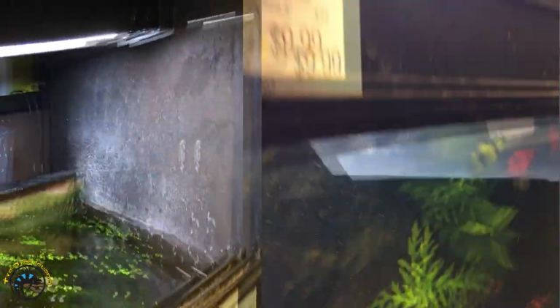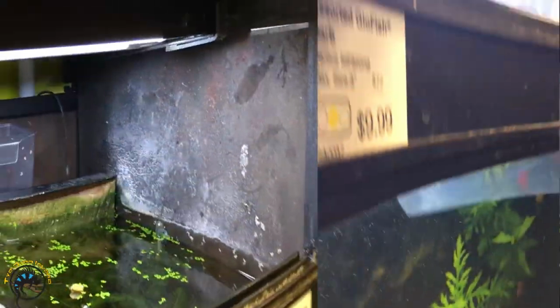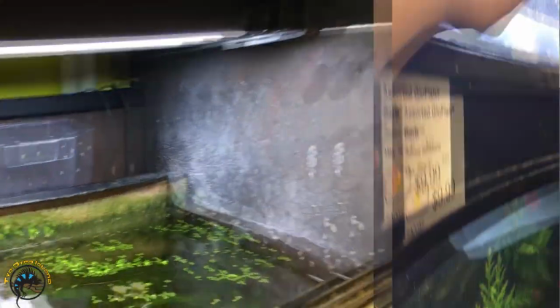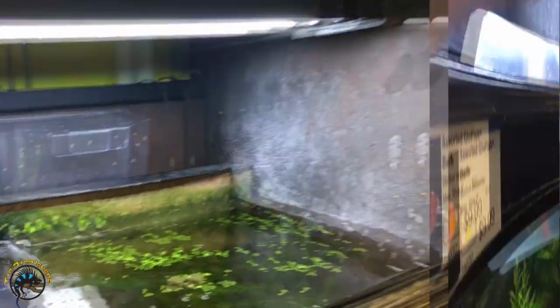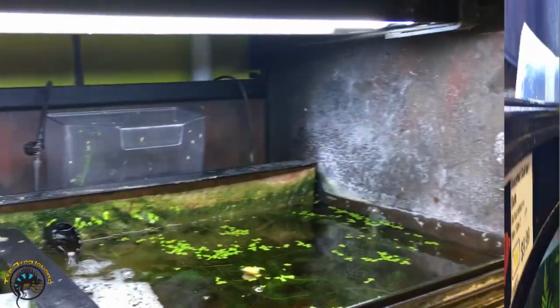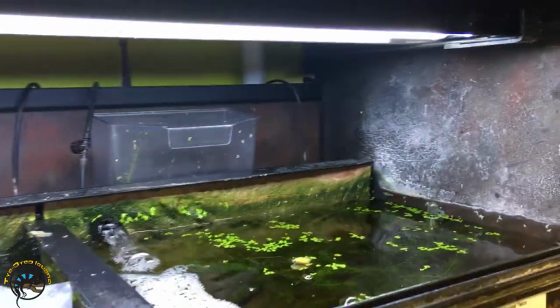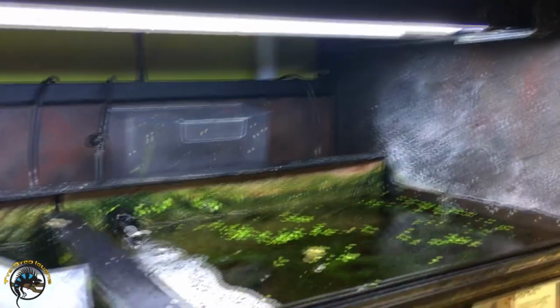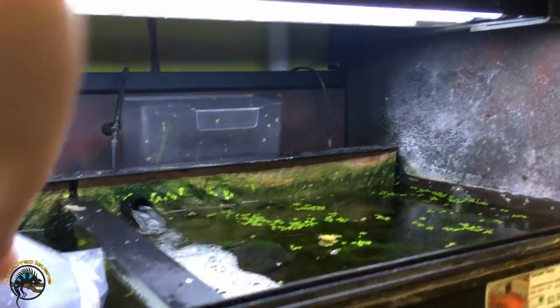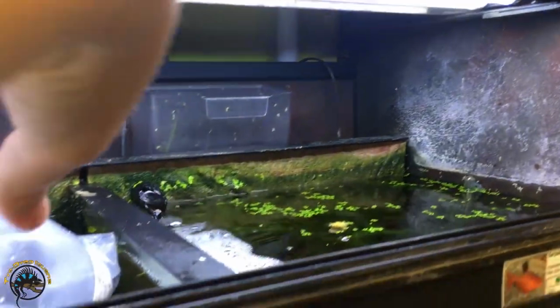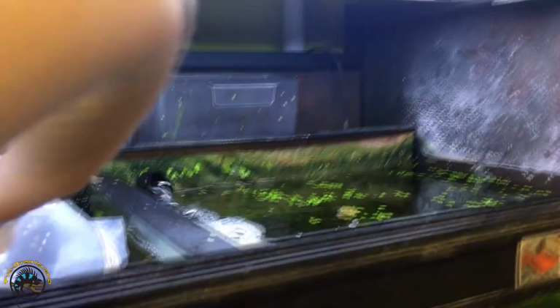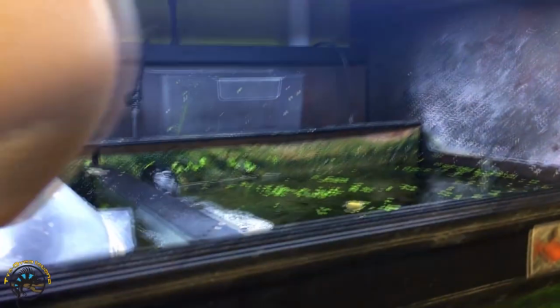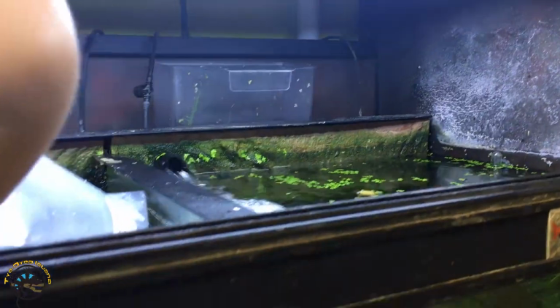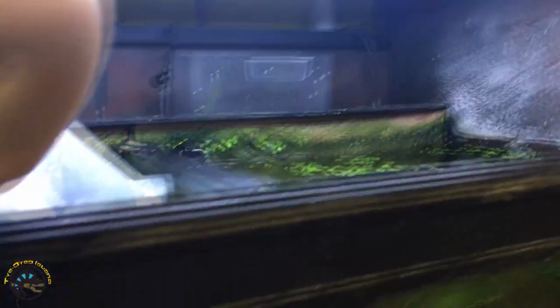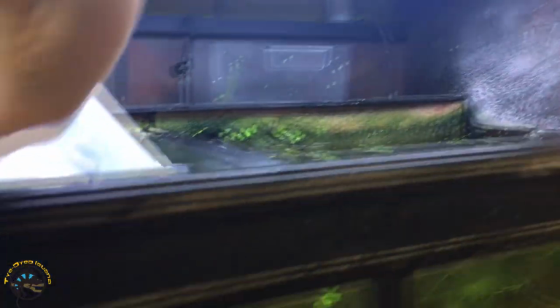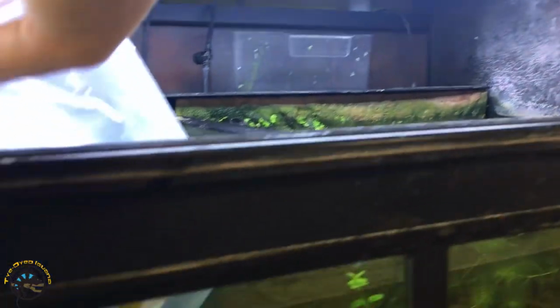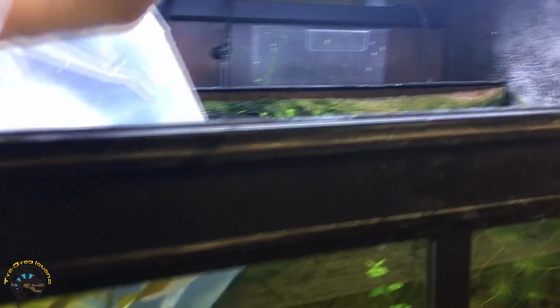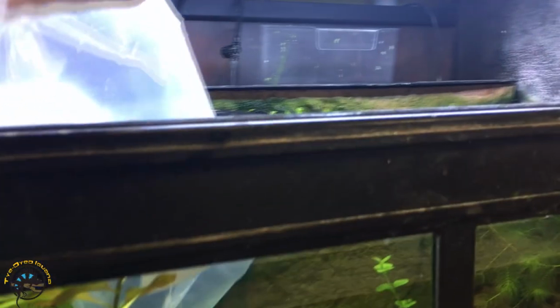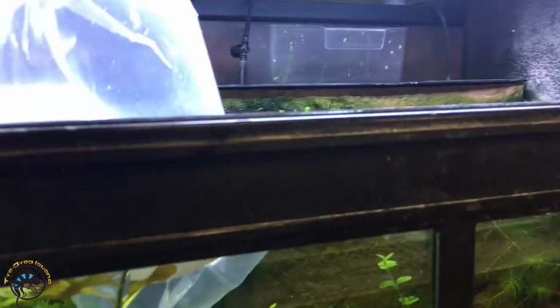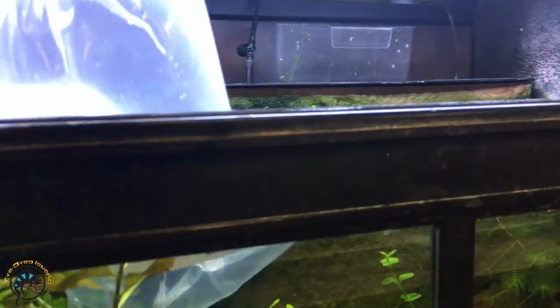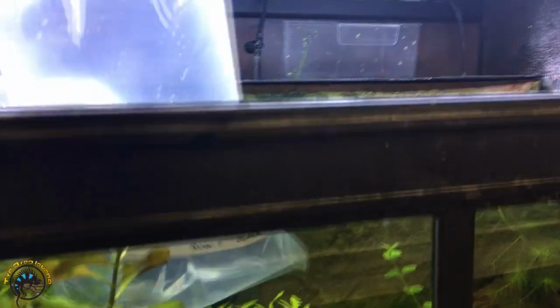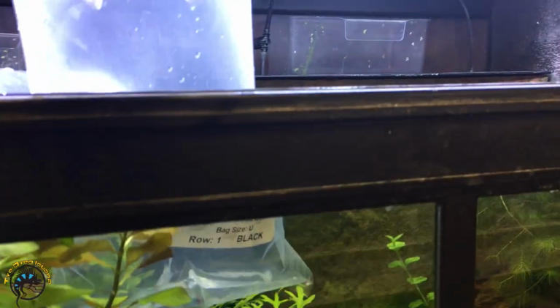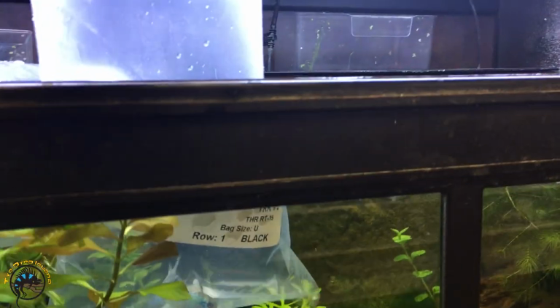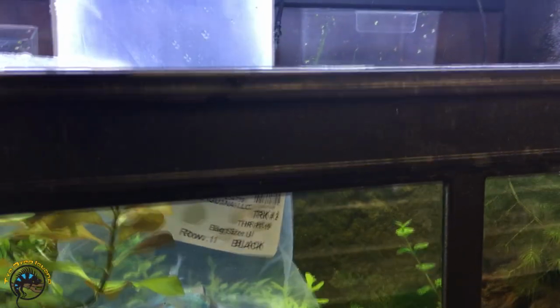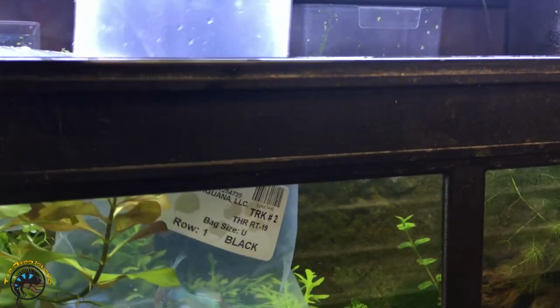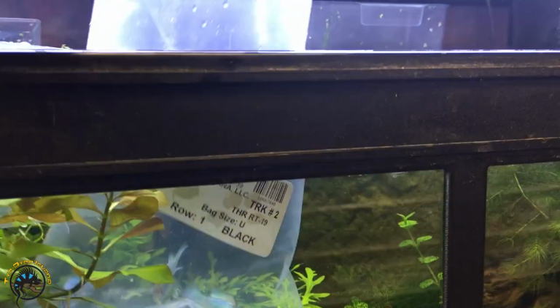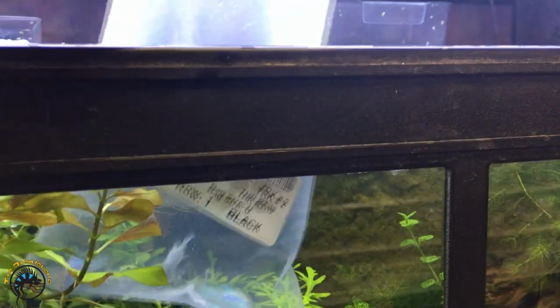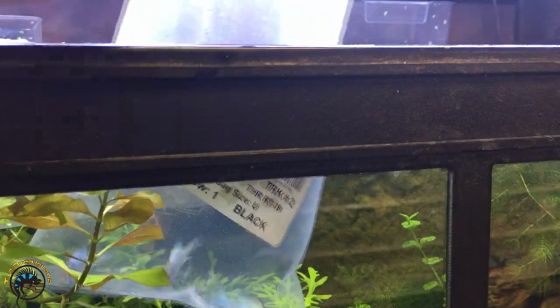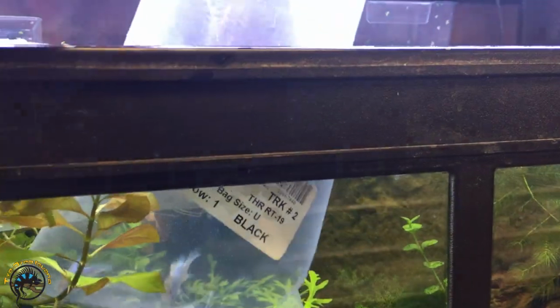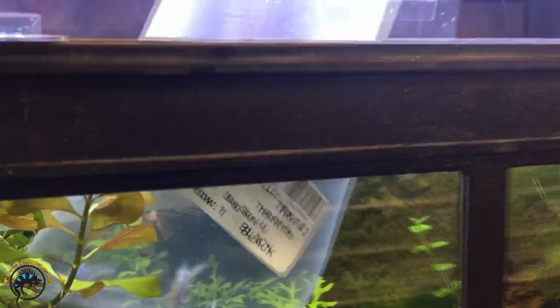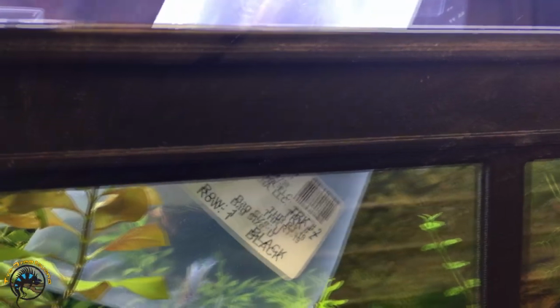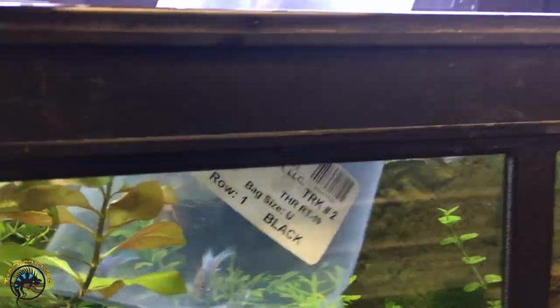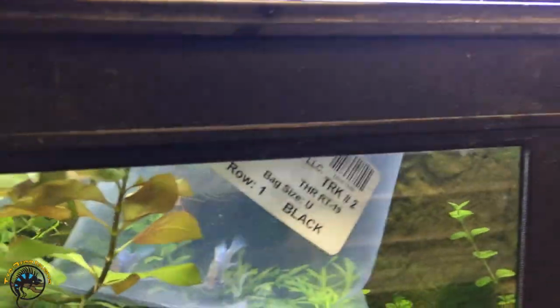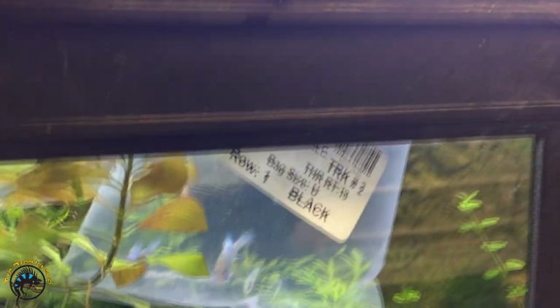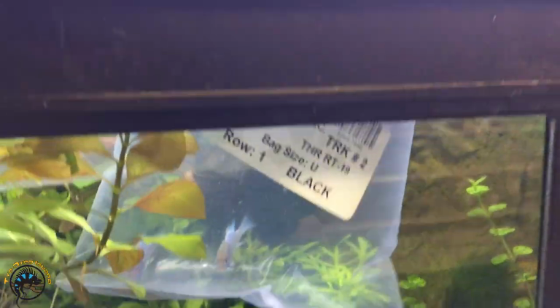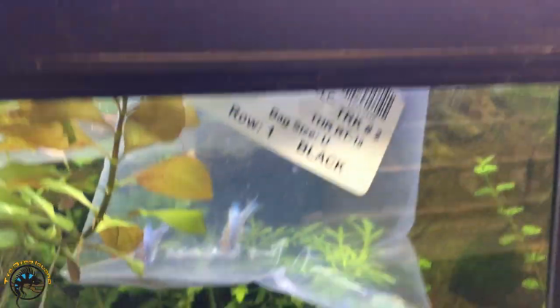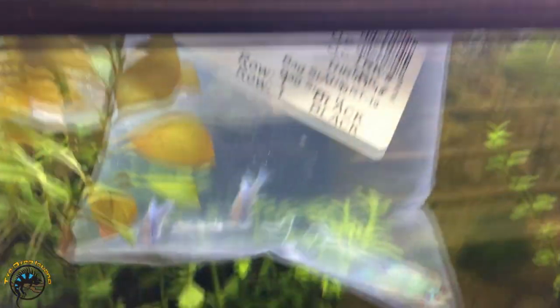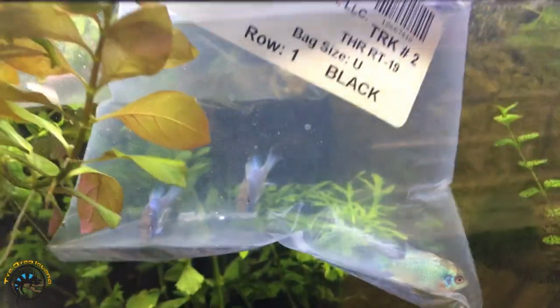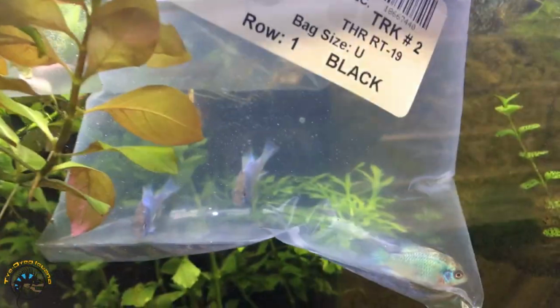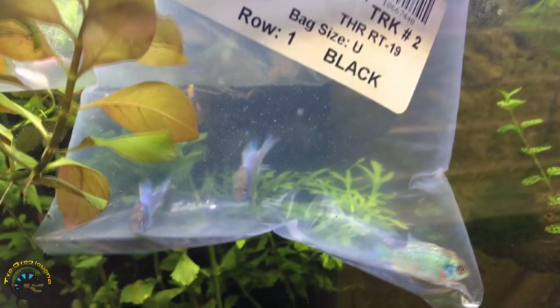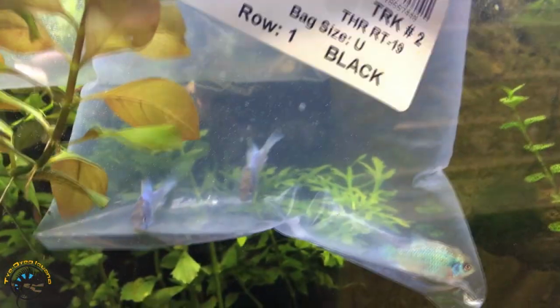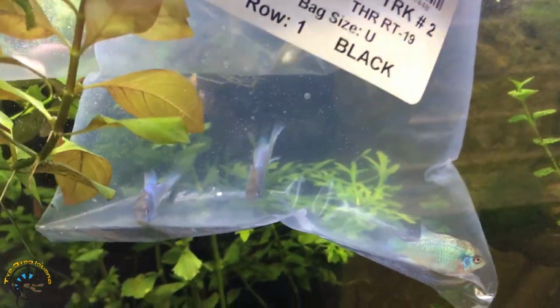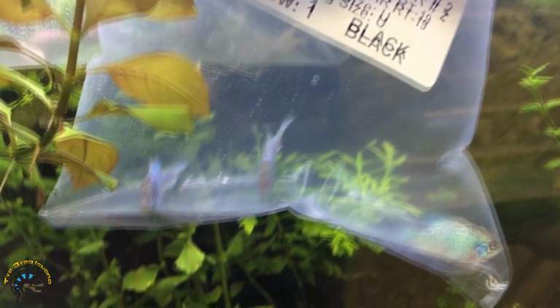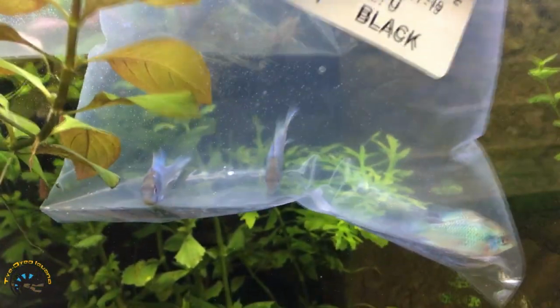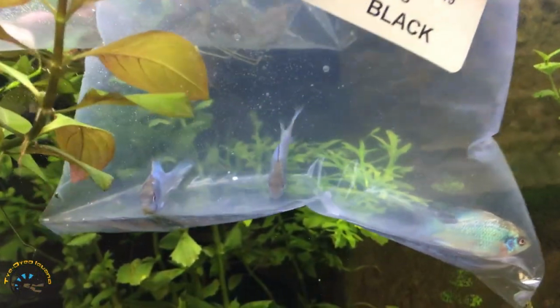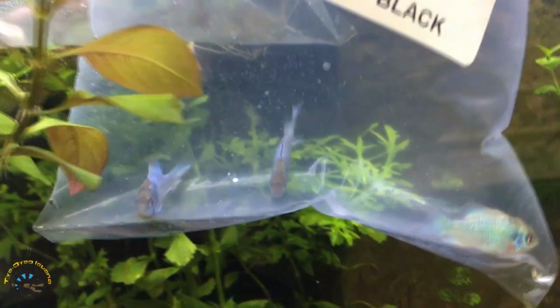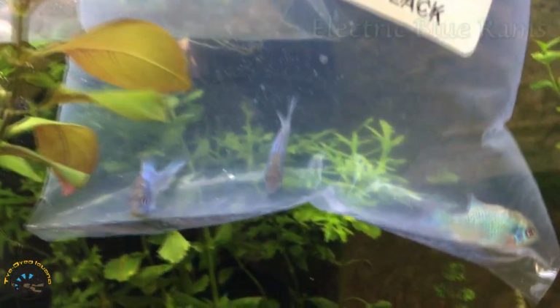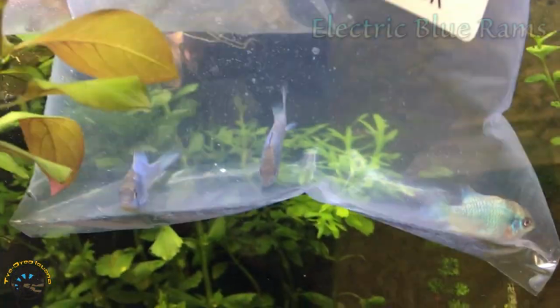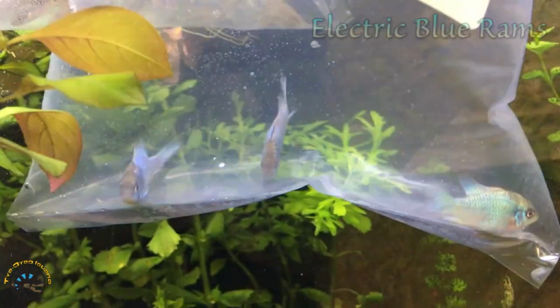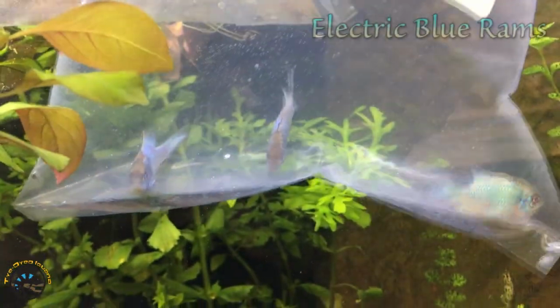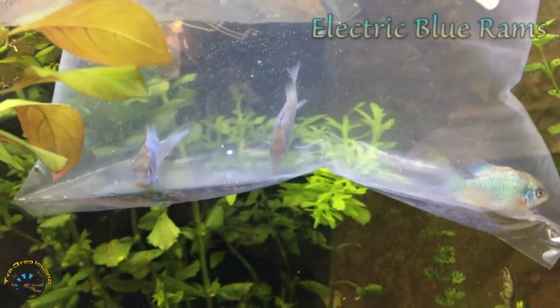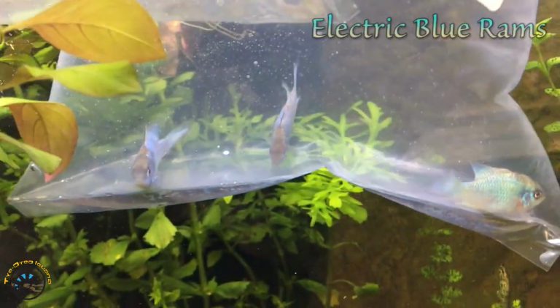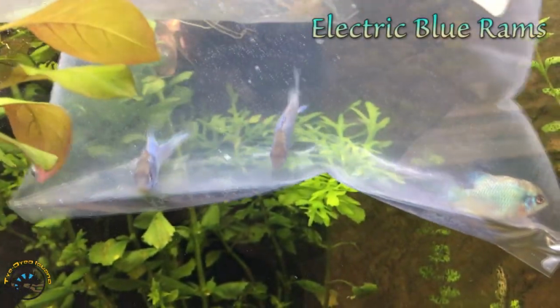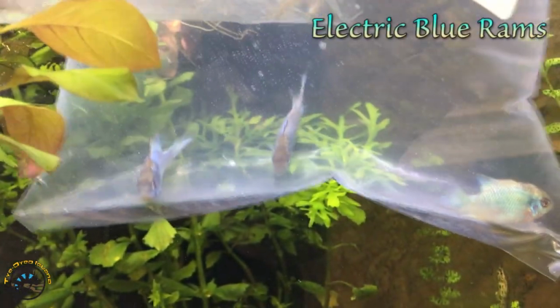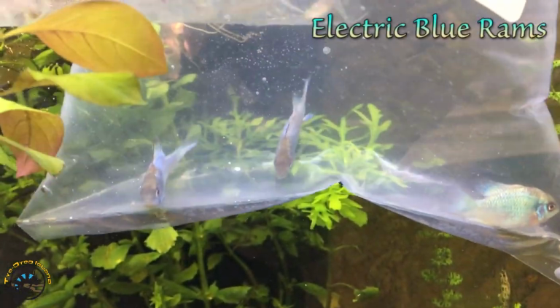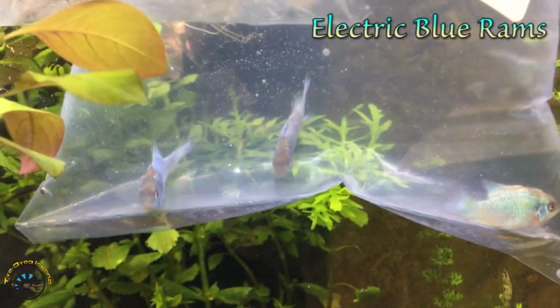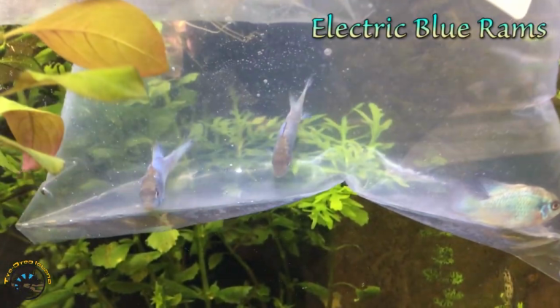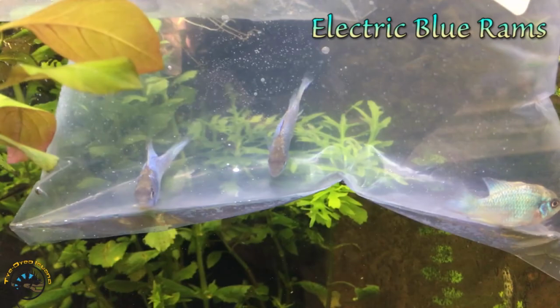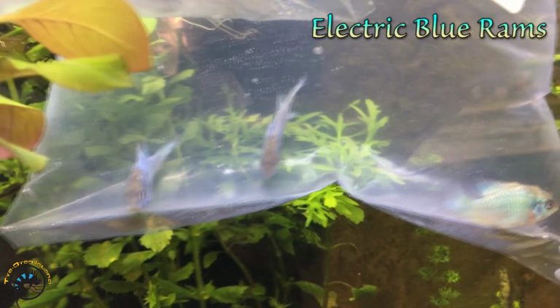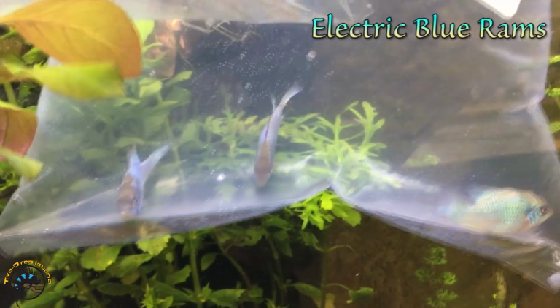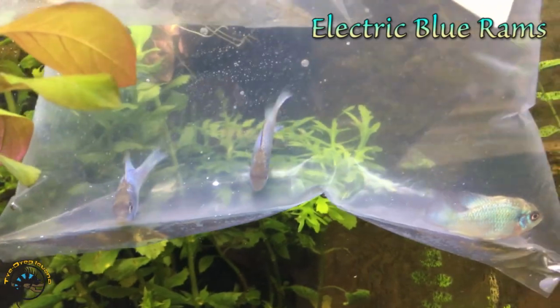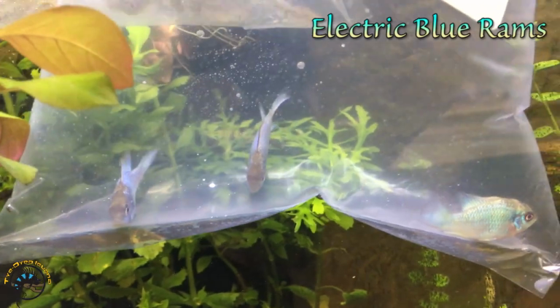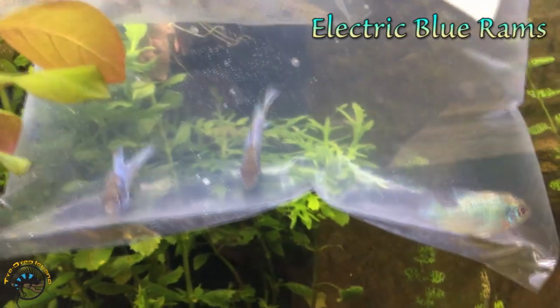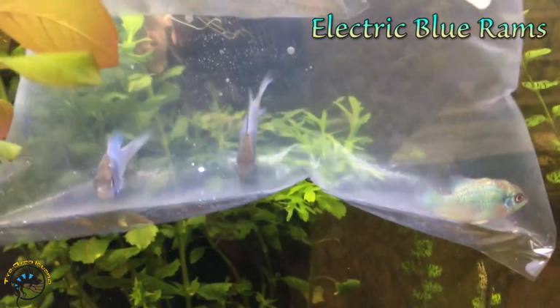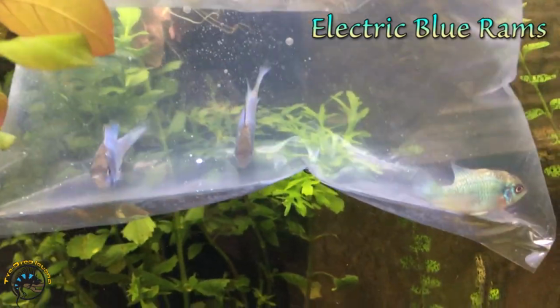Now these guys are really awesome - we haven't had these in a long time. These are electric blue rams.